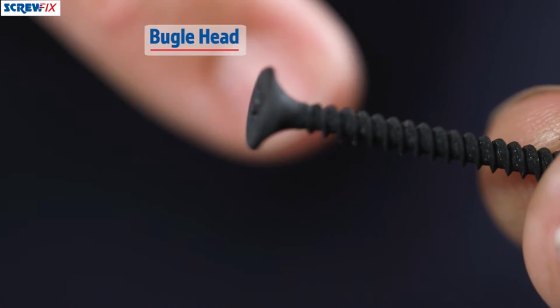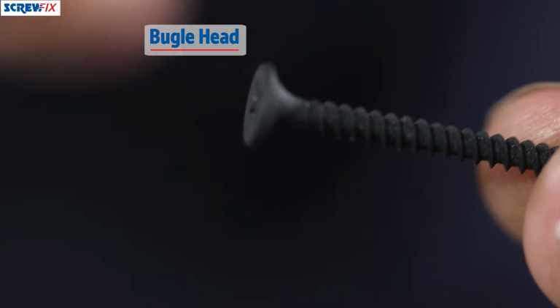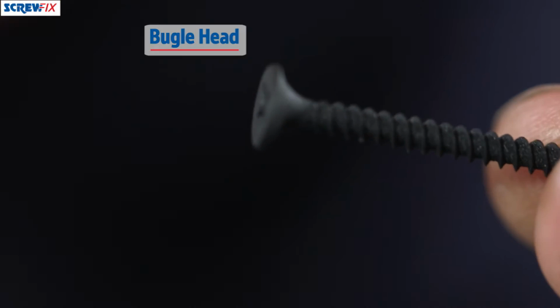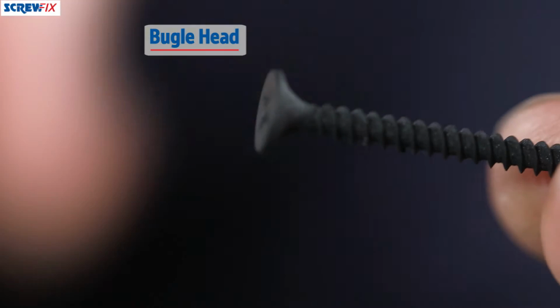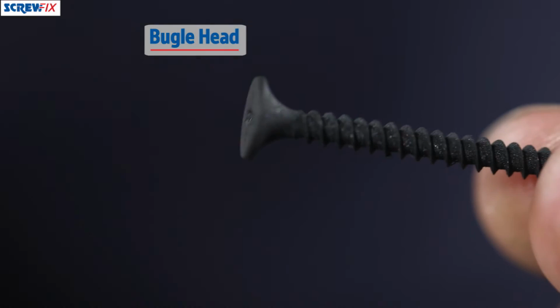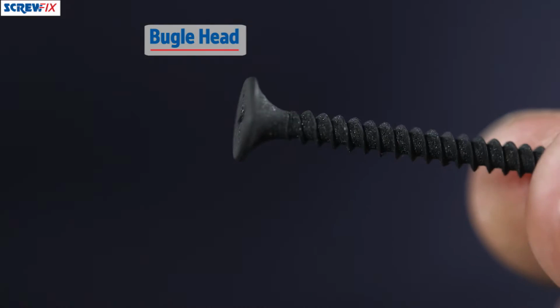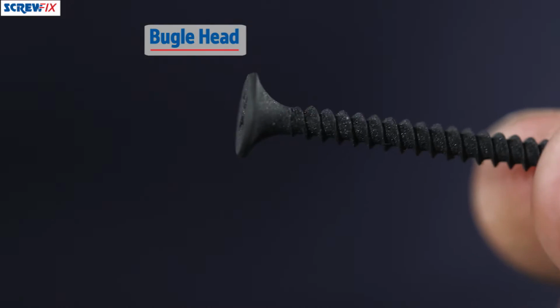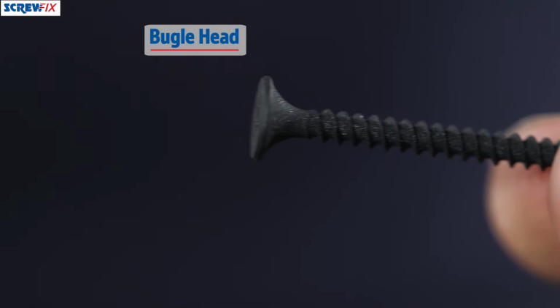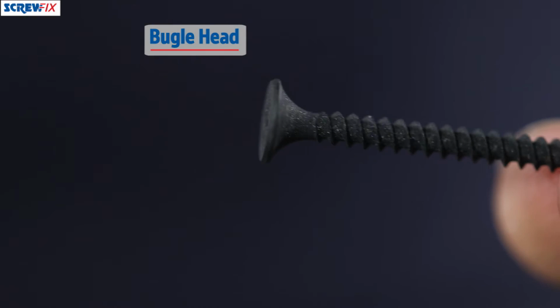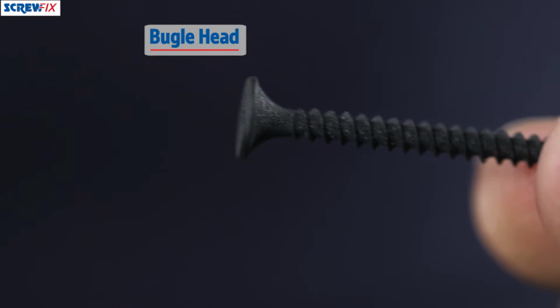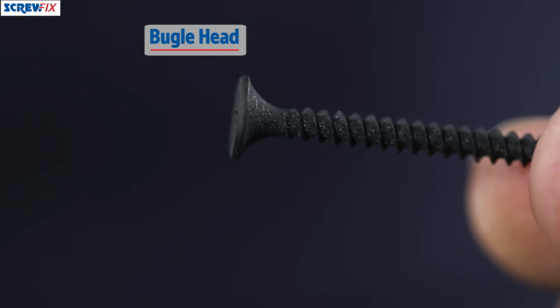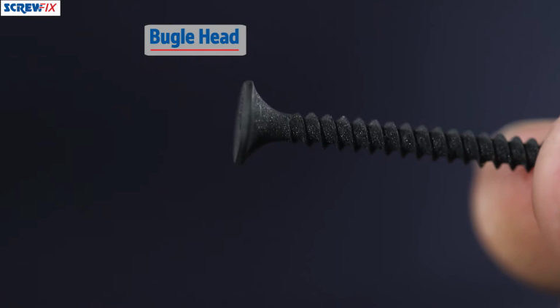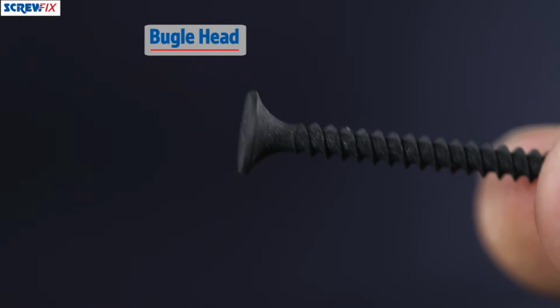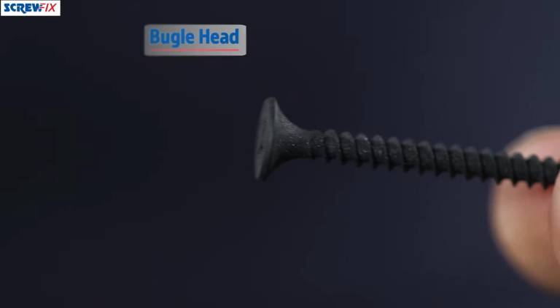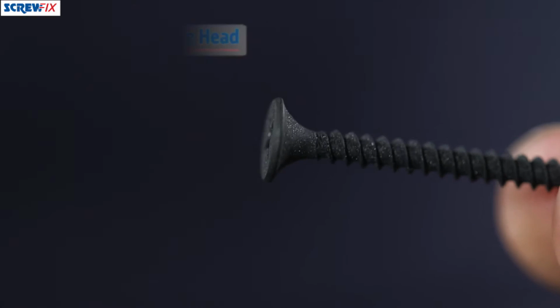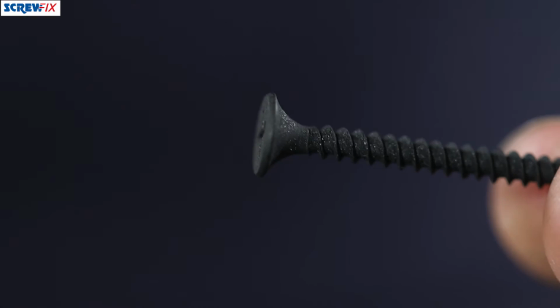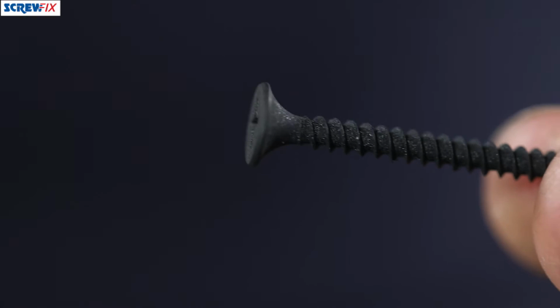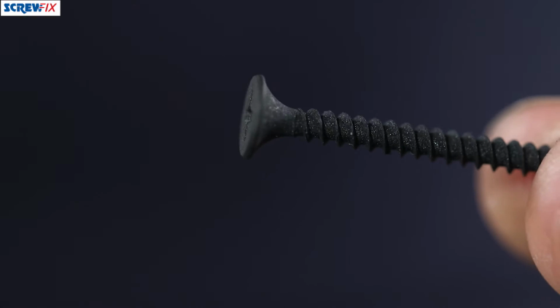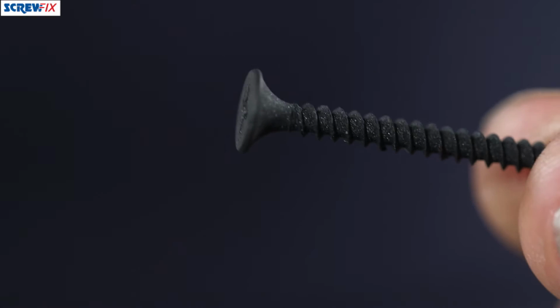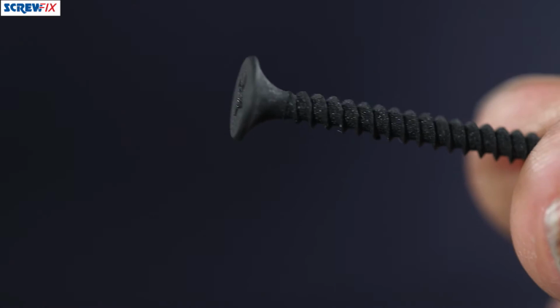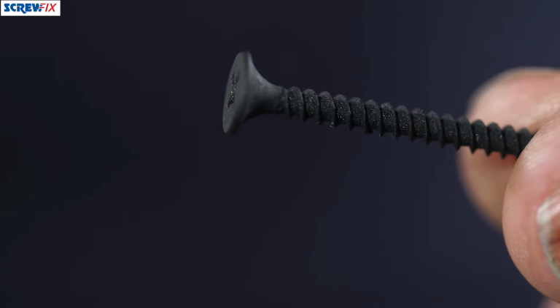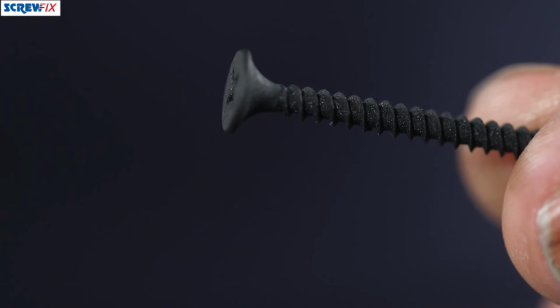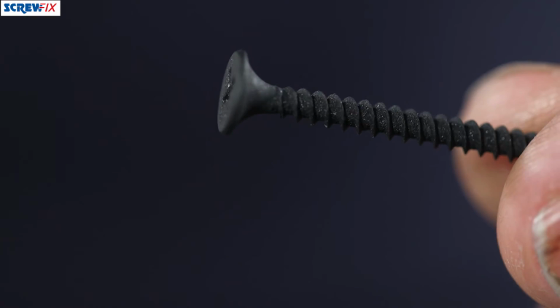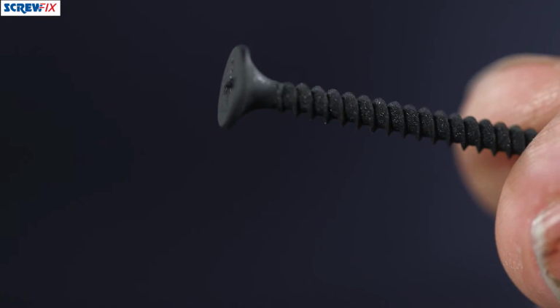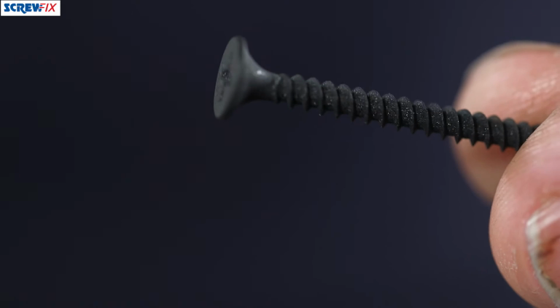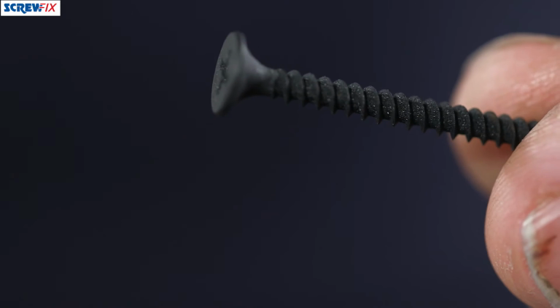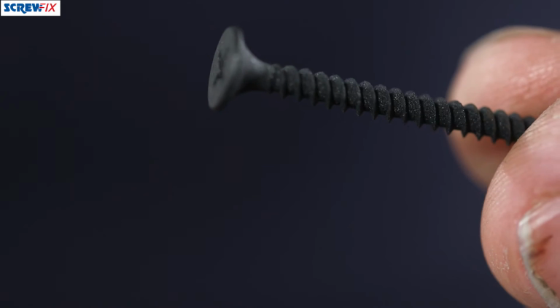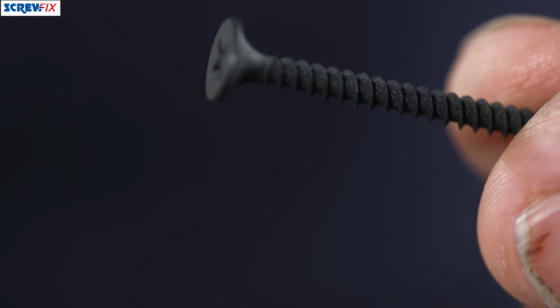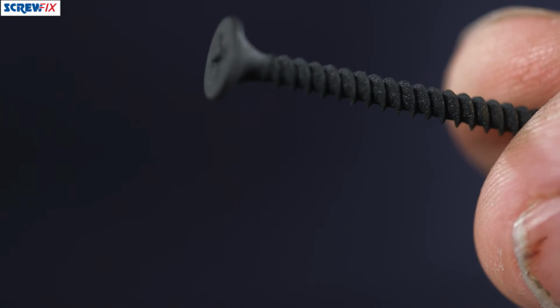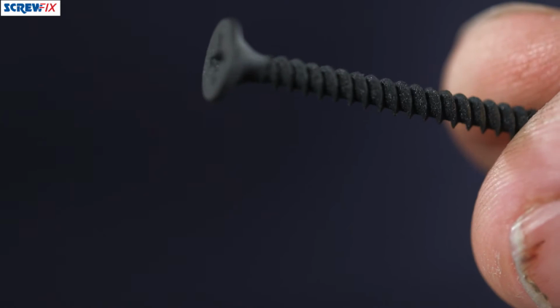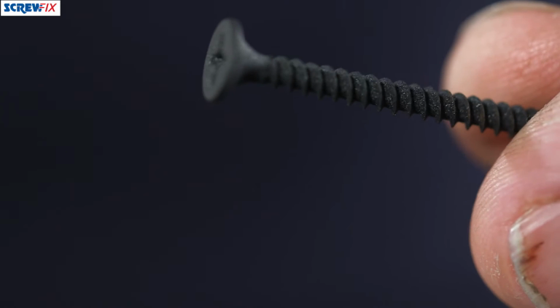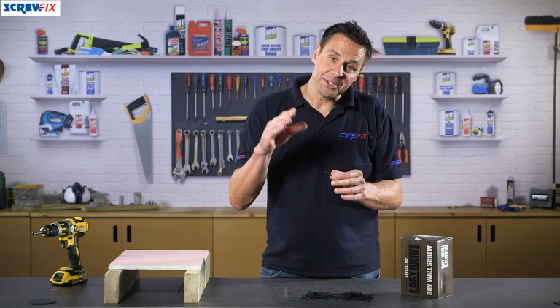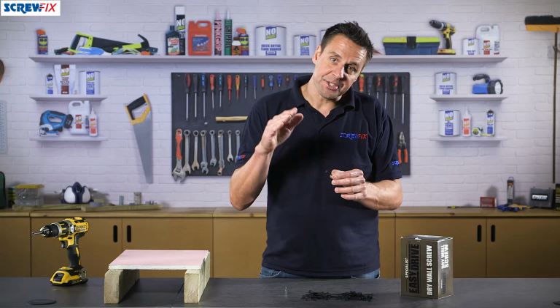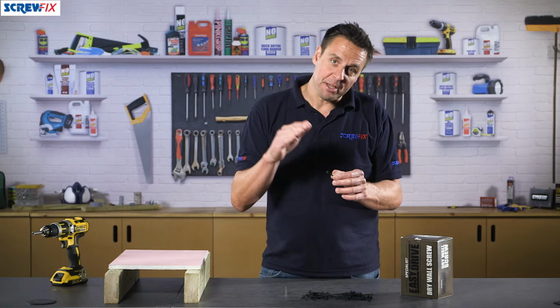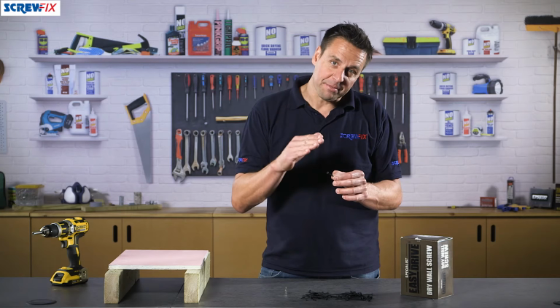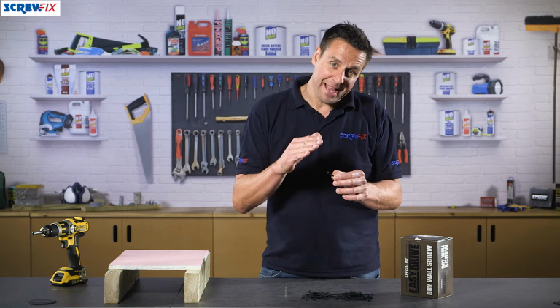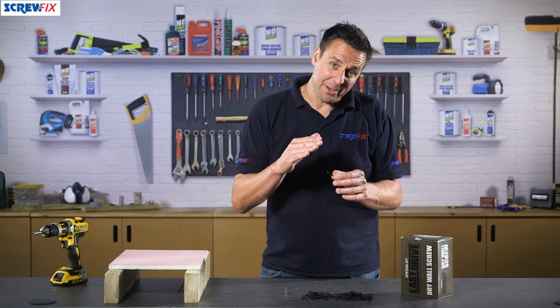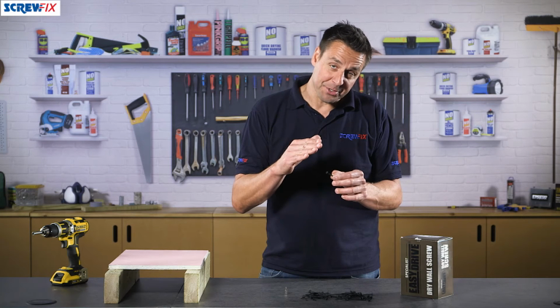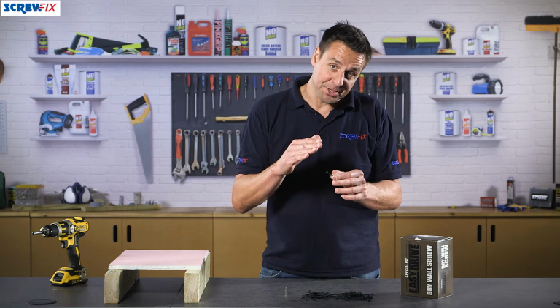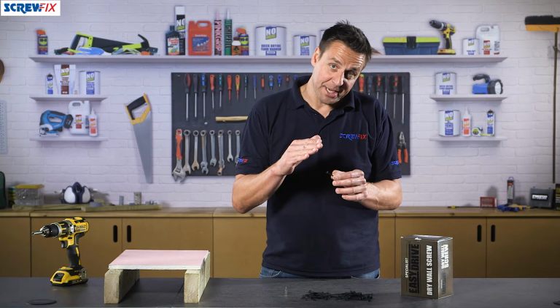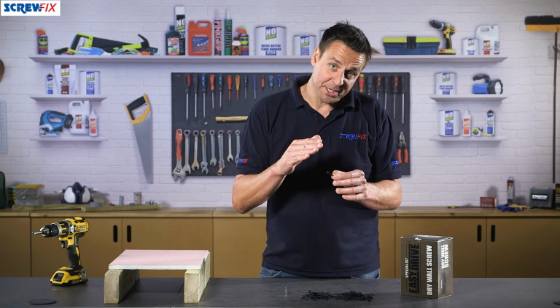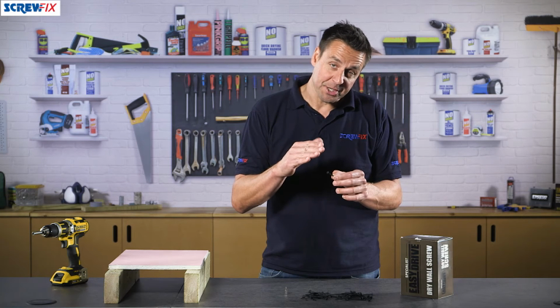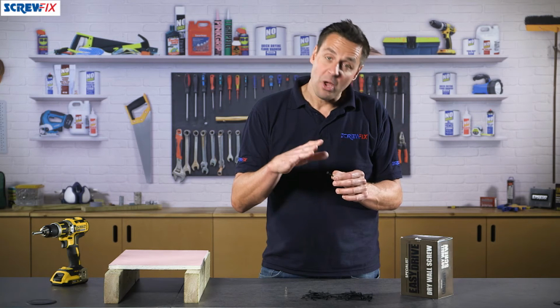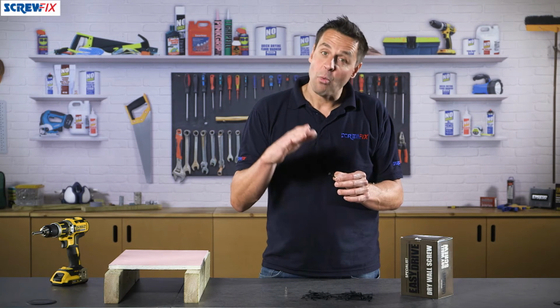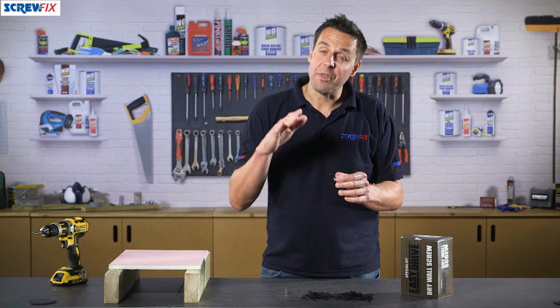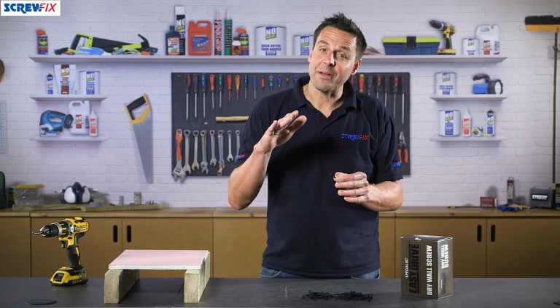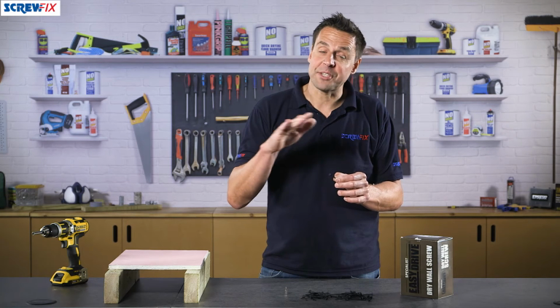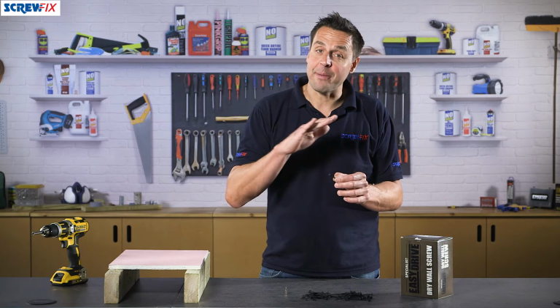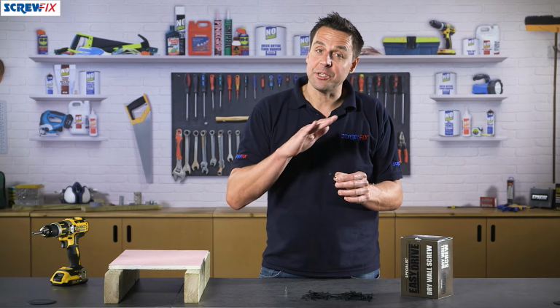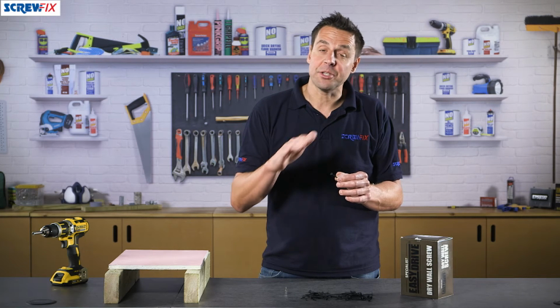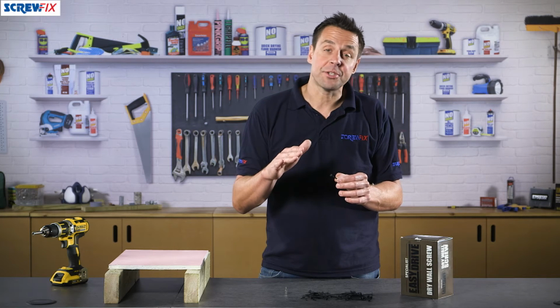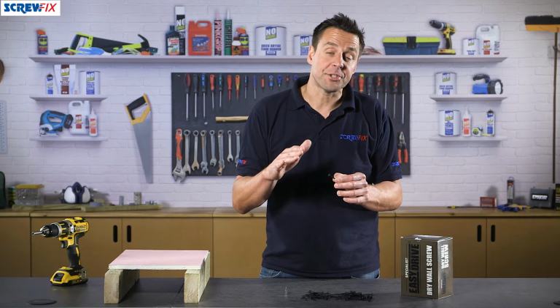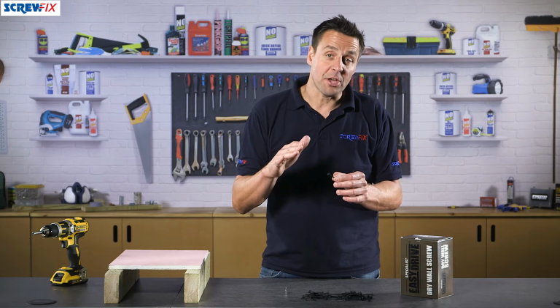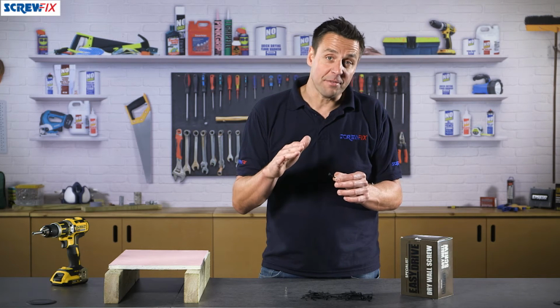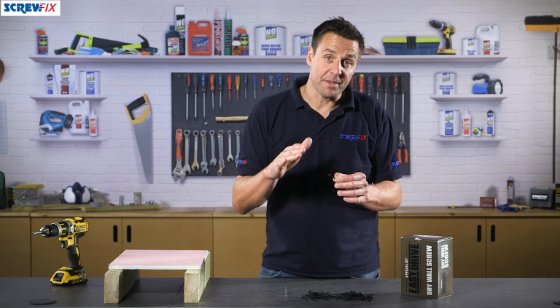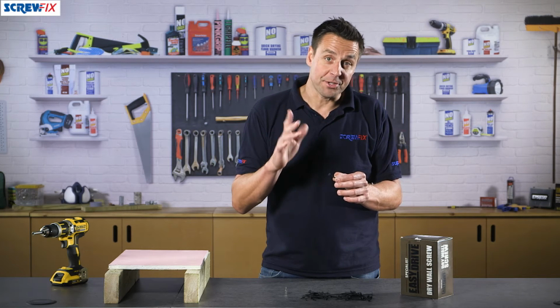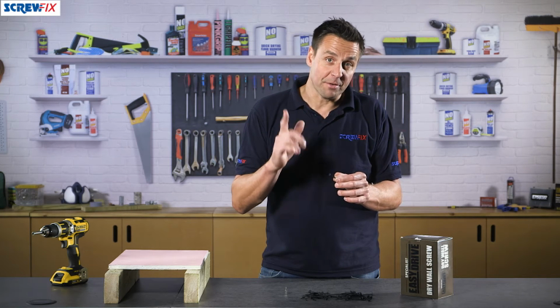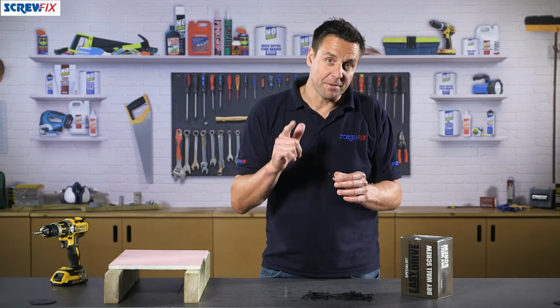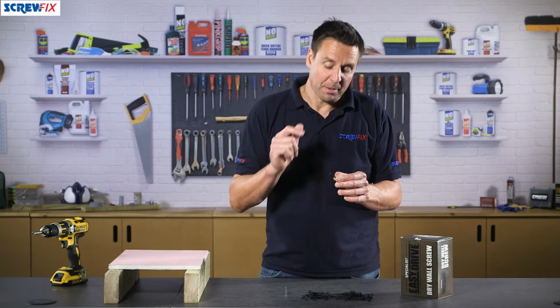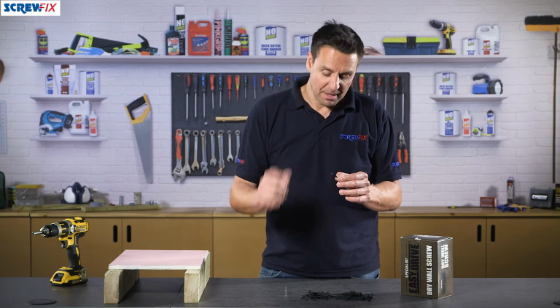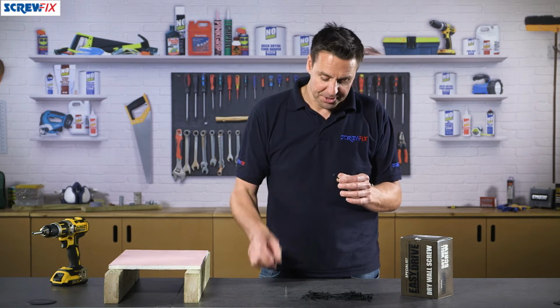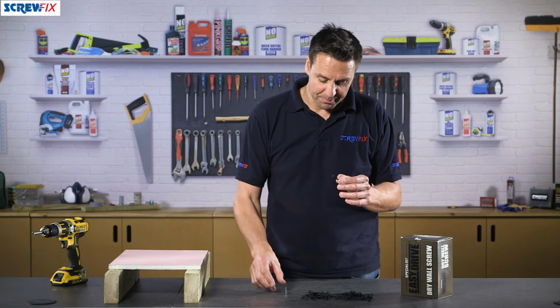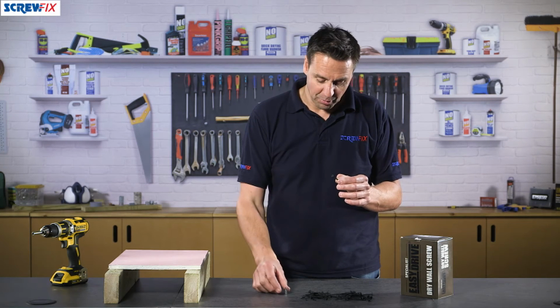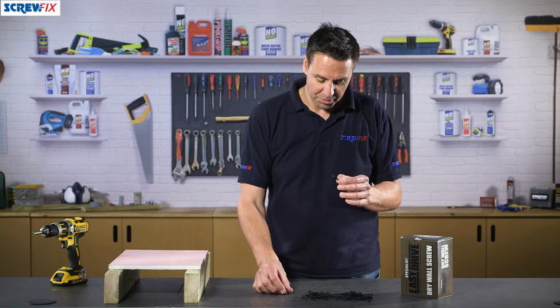The bugle head is this part of the screw here, so as you screw it in it tightens up and self-countersinks without damaging the surface of the plasterboard.